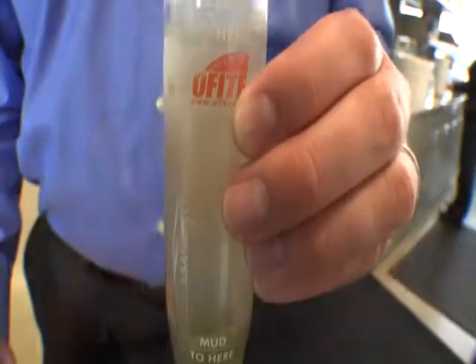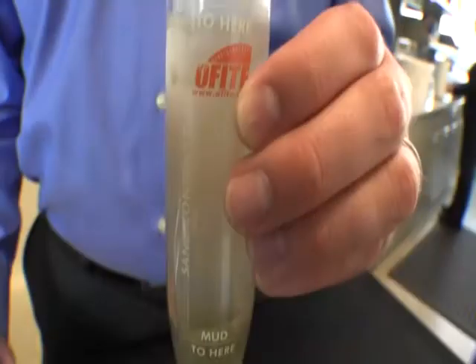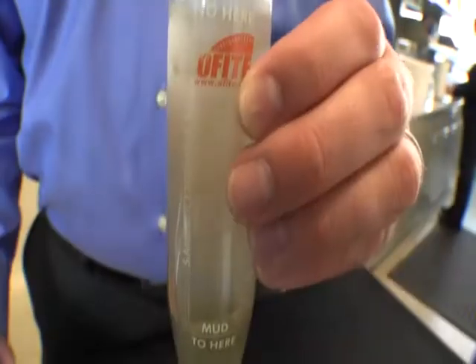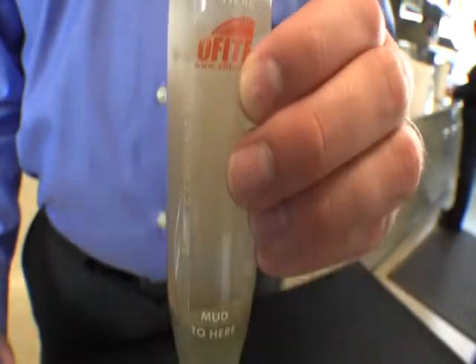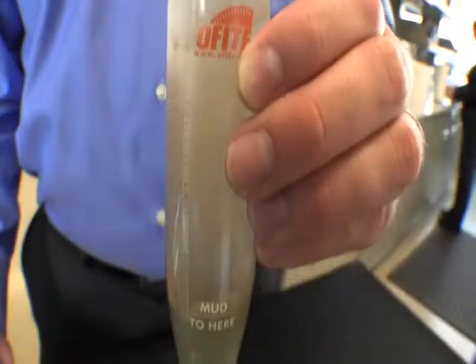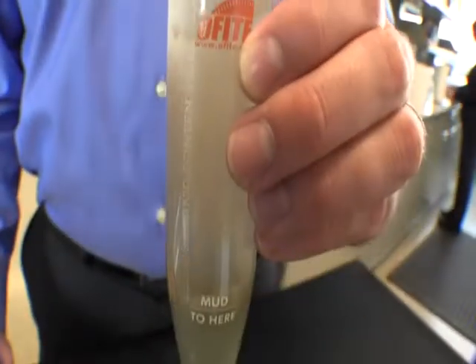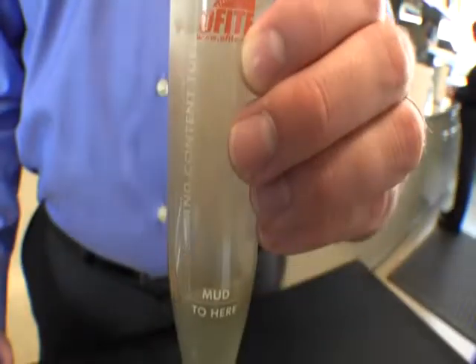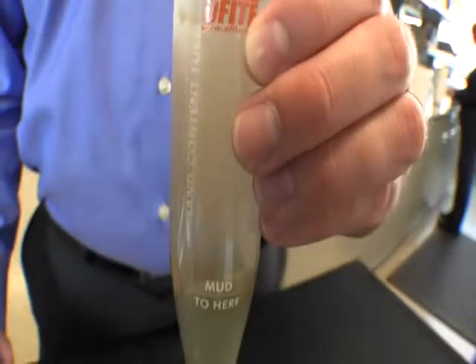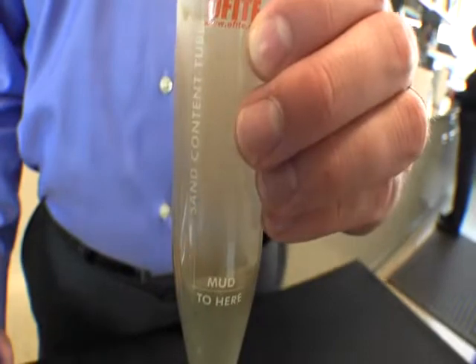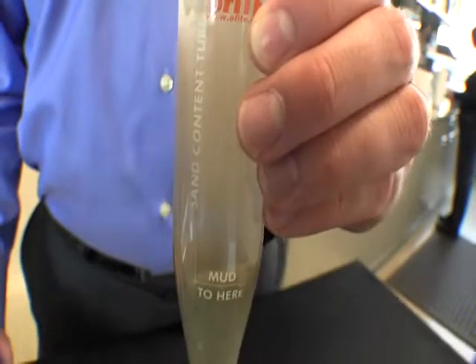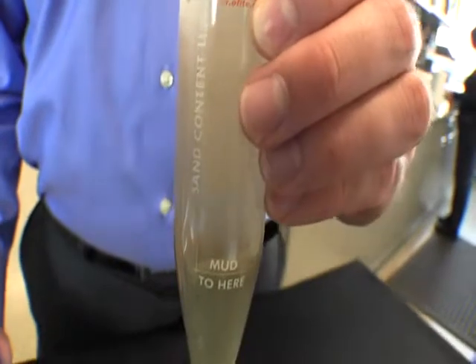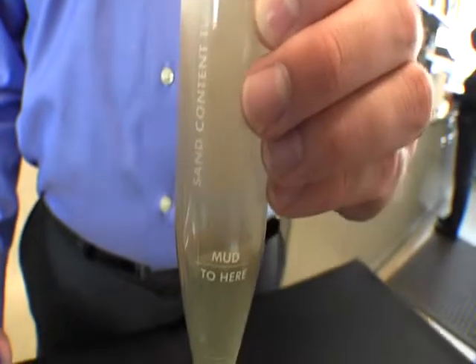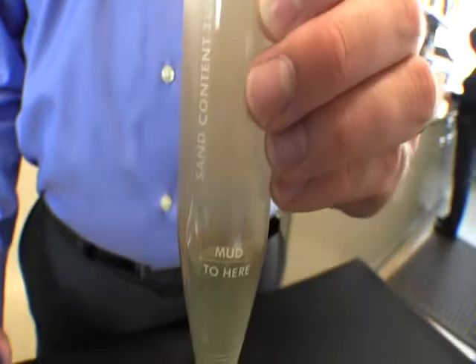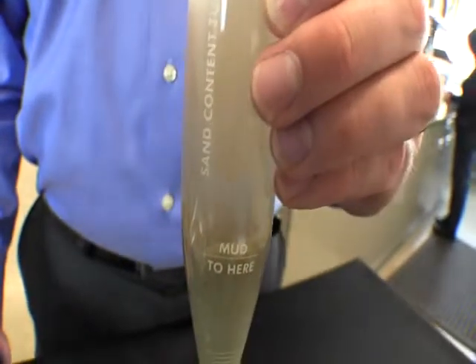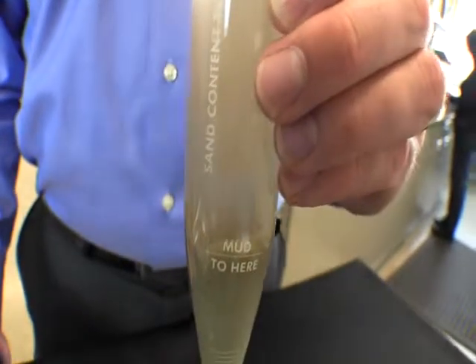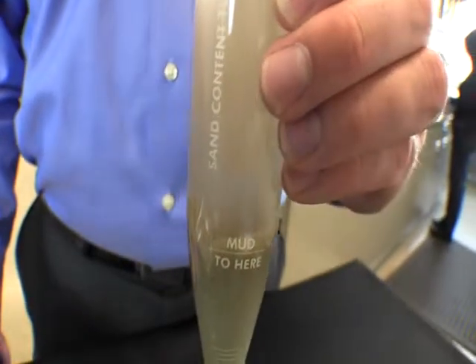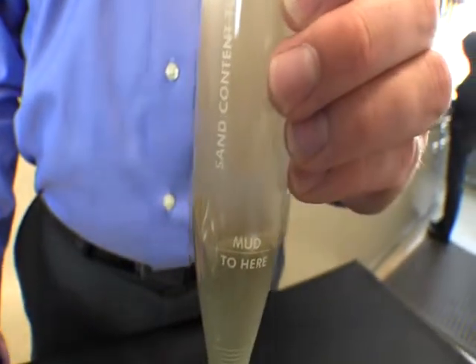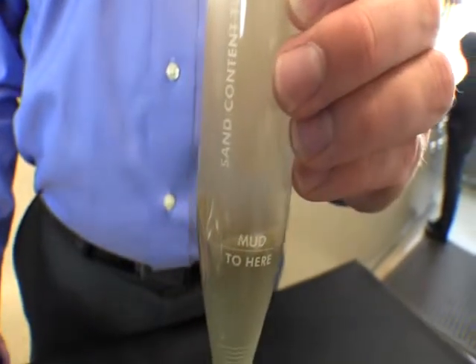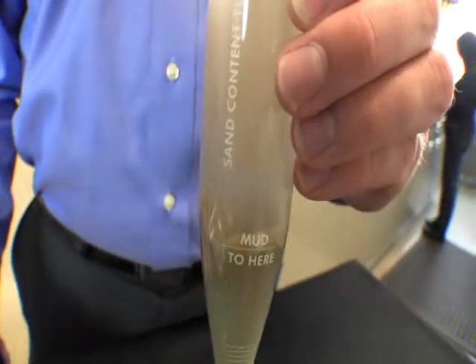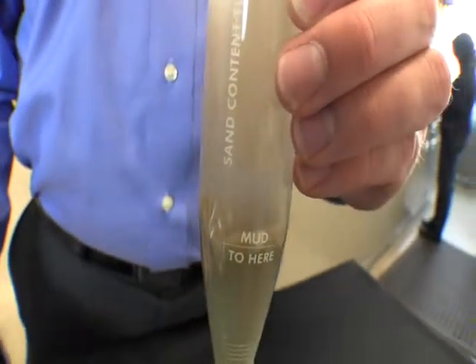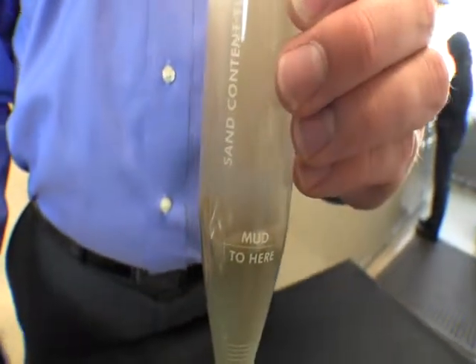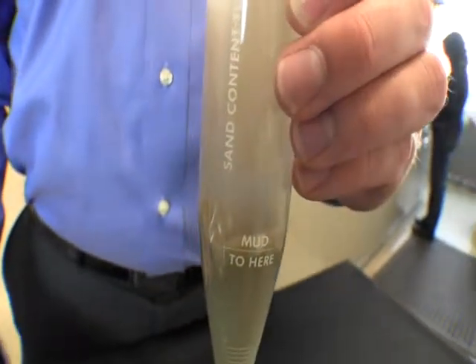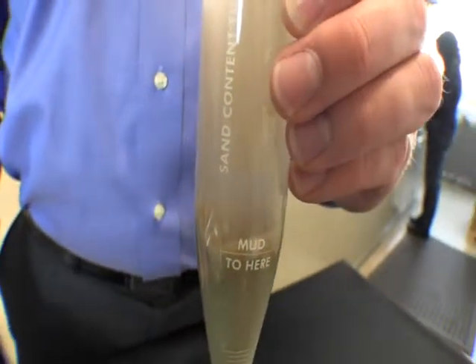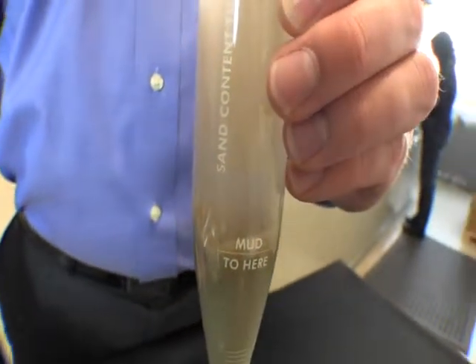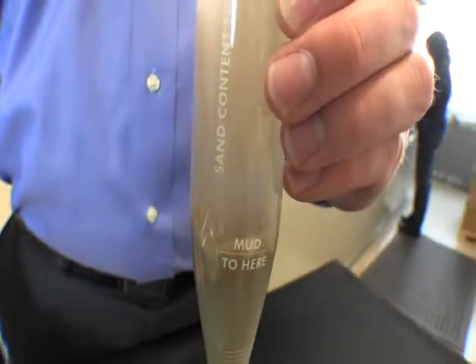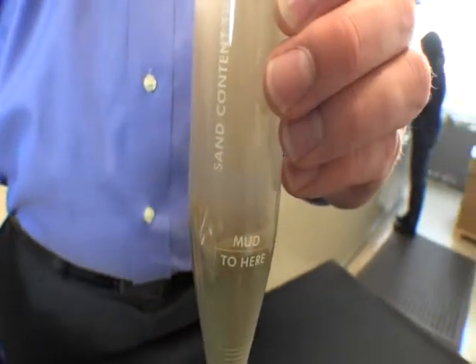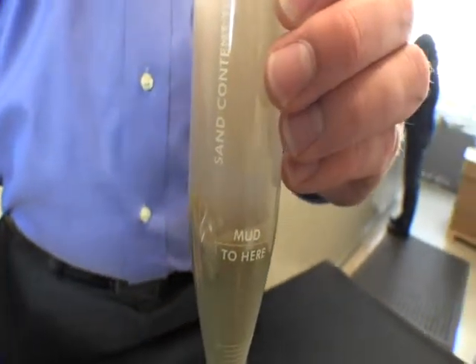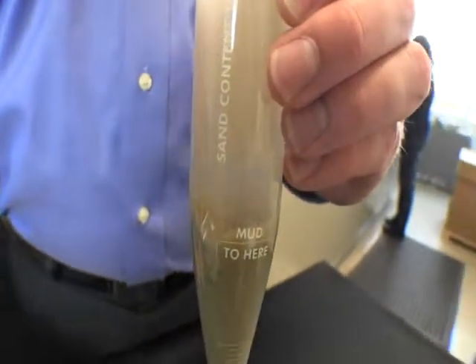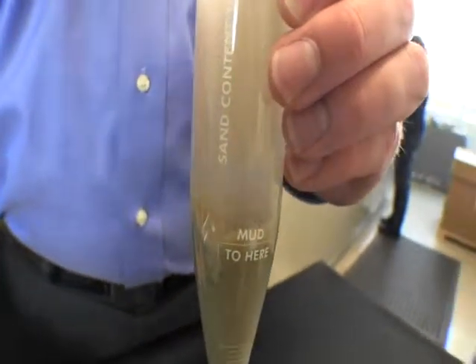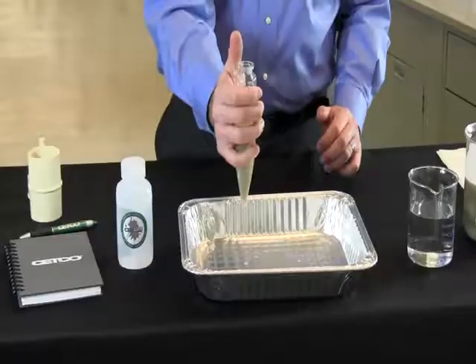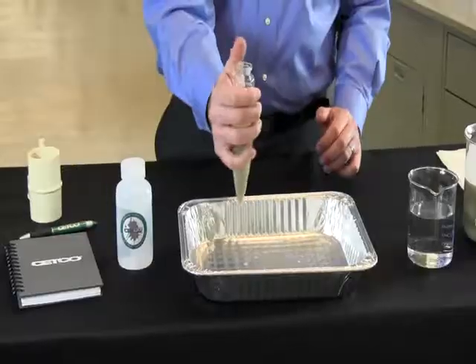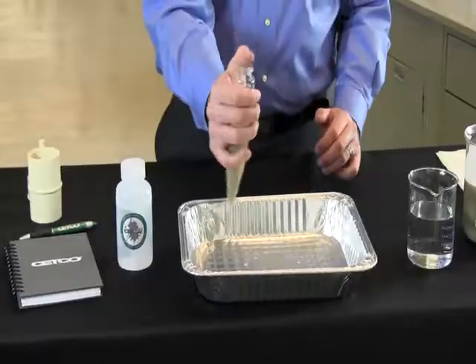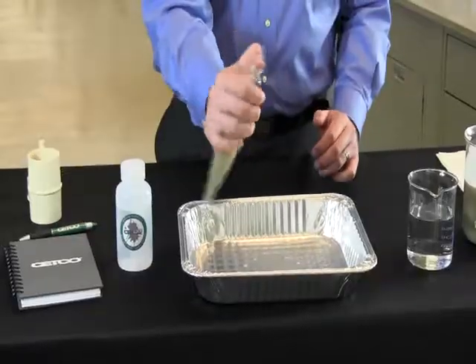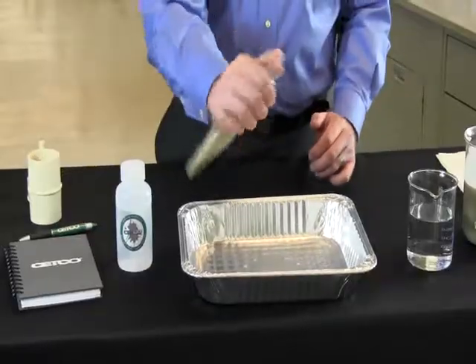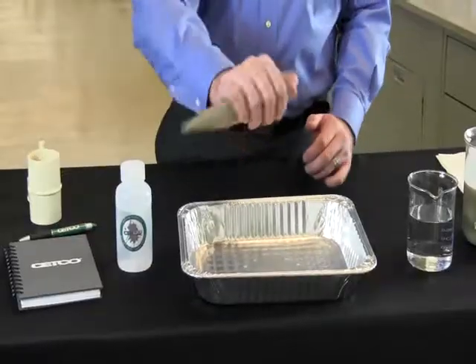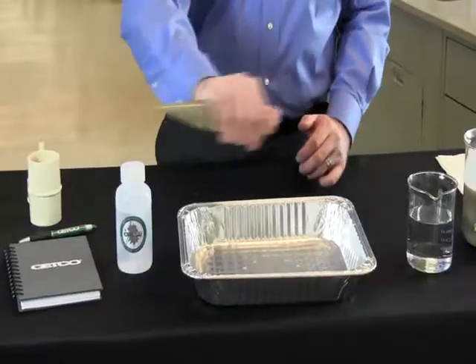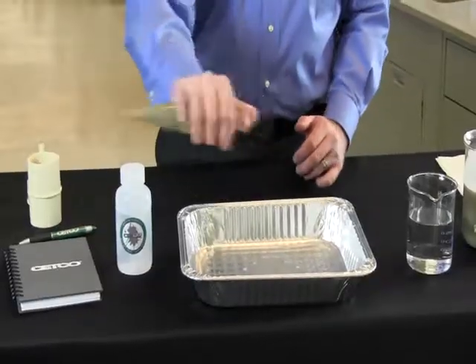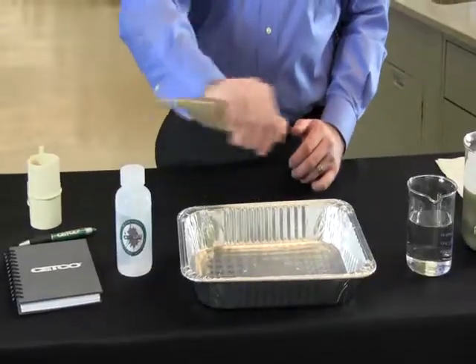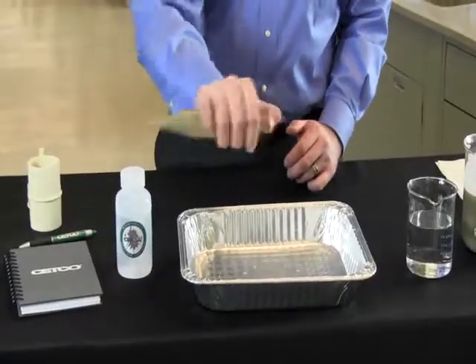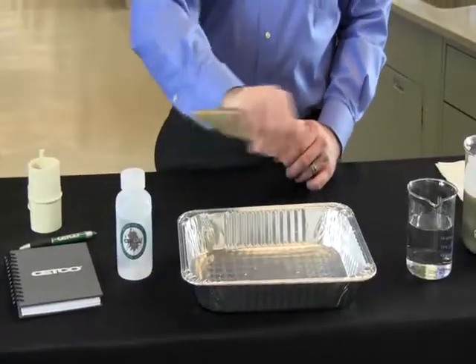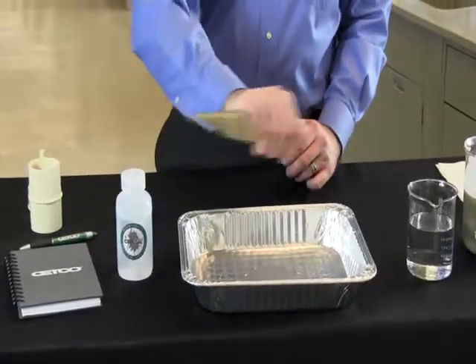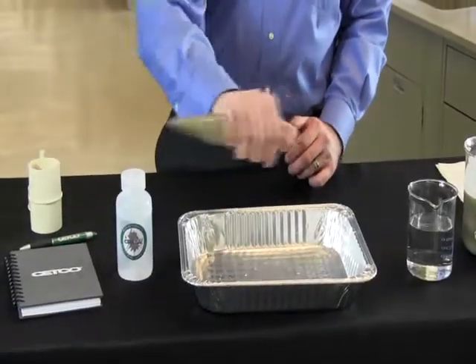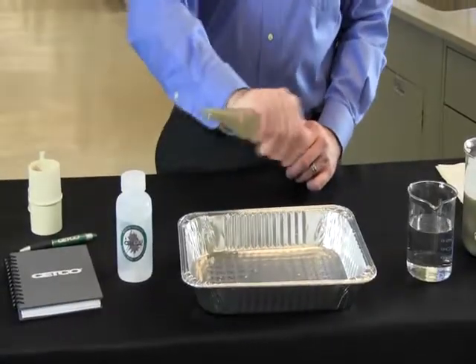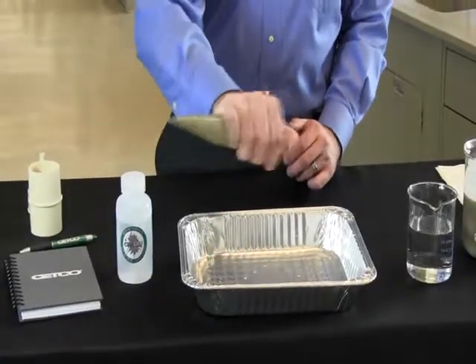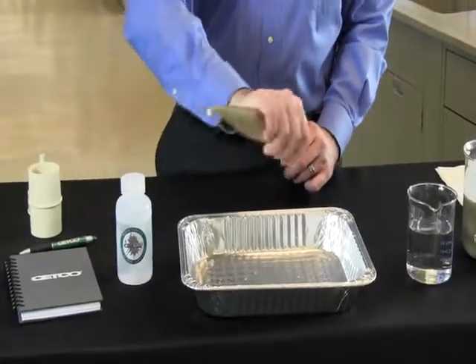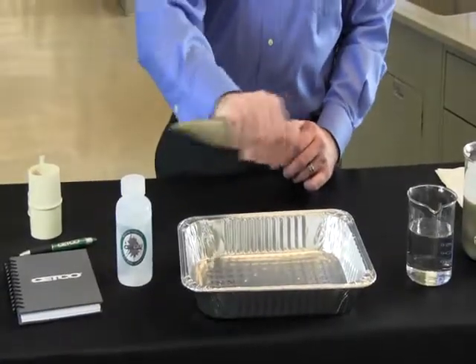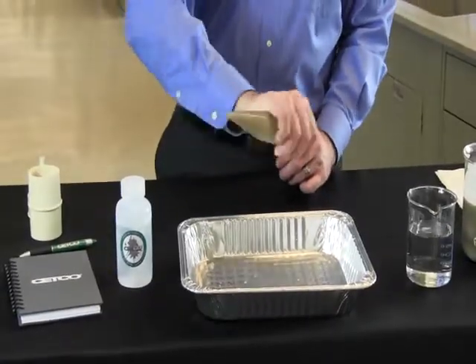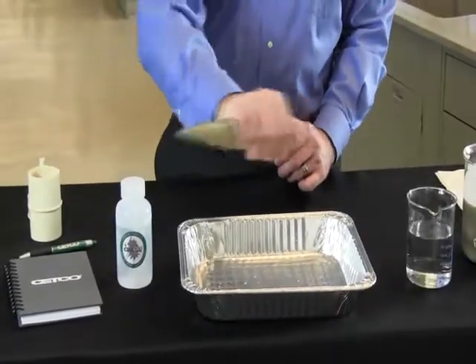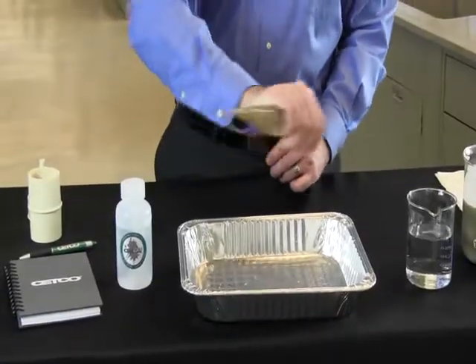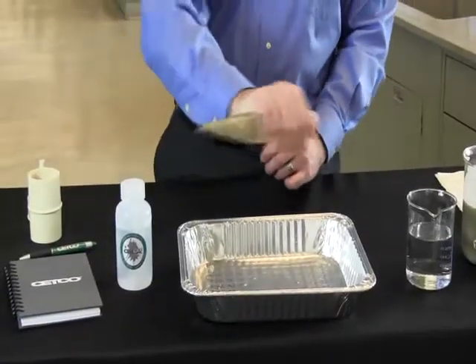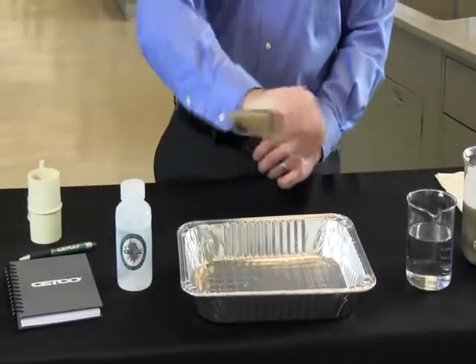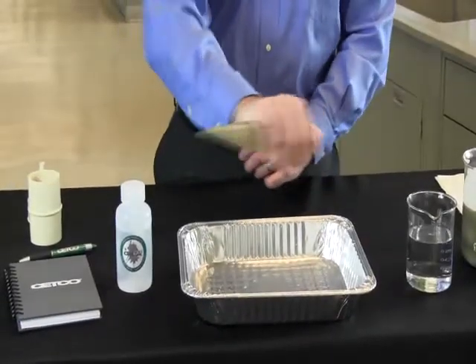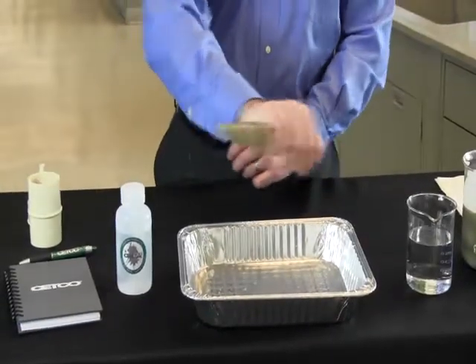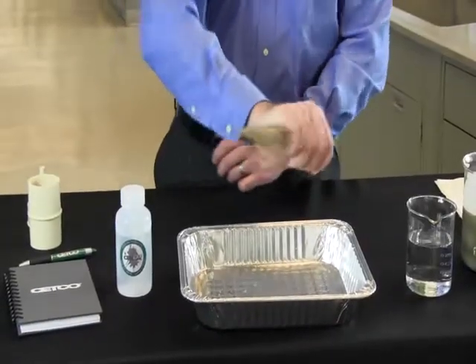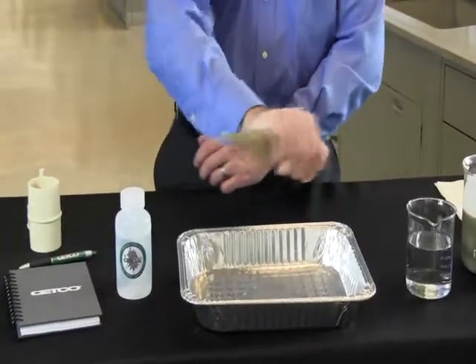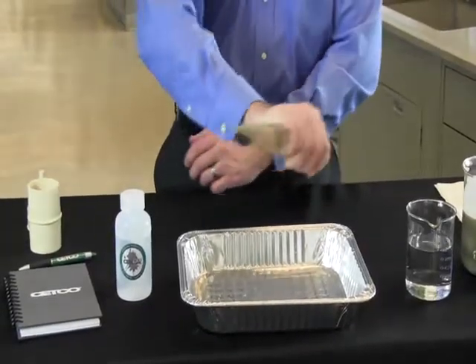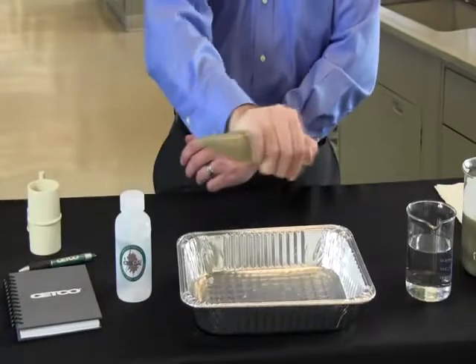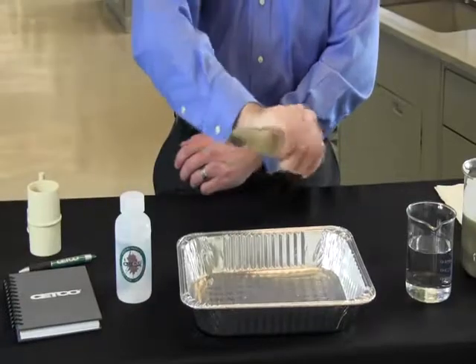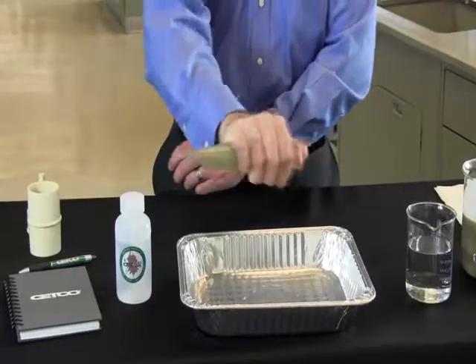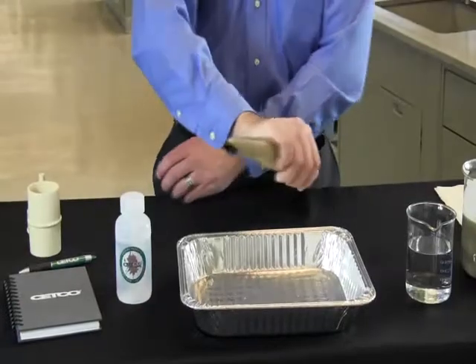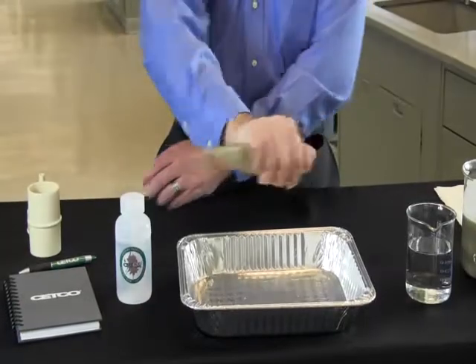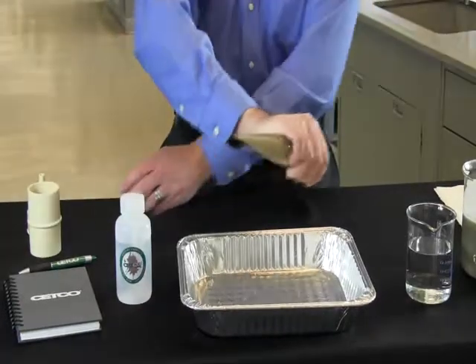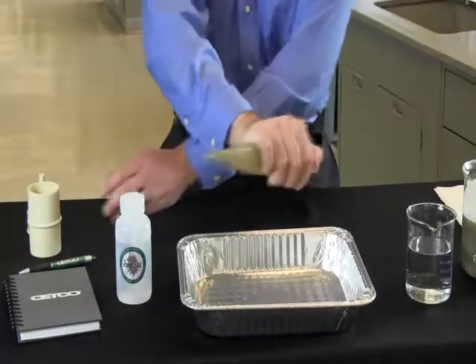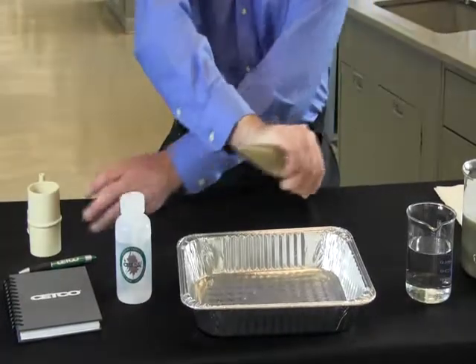Once both drilling fluids have been added, place your thumb over the top of the graduated glass sand content tube and shake well.